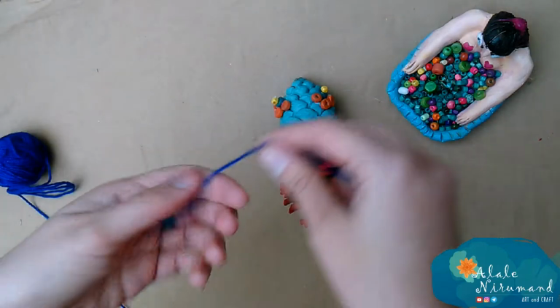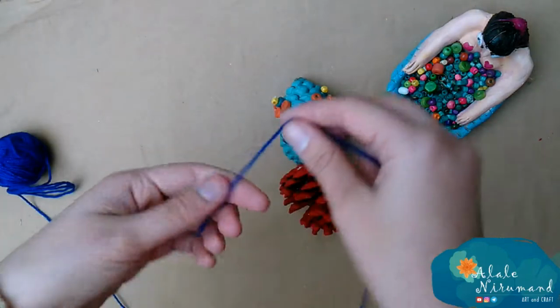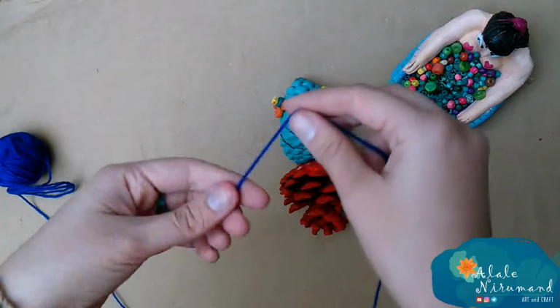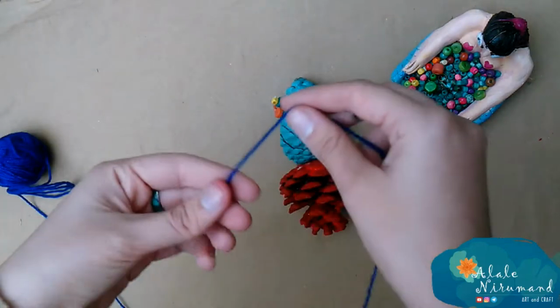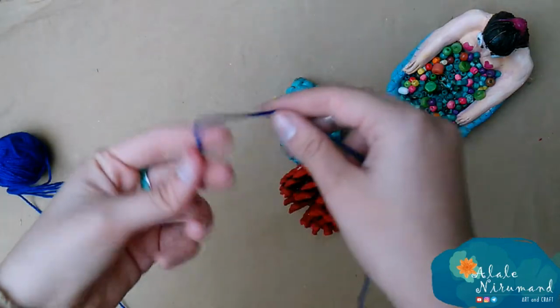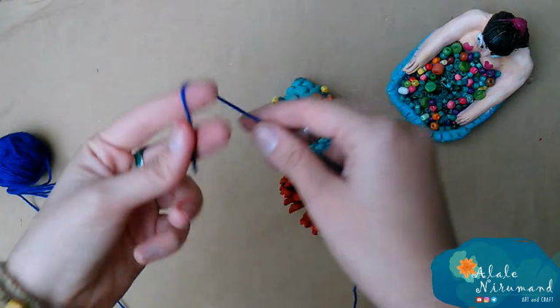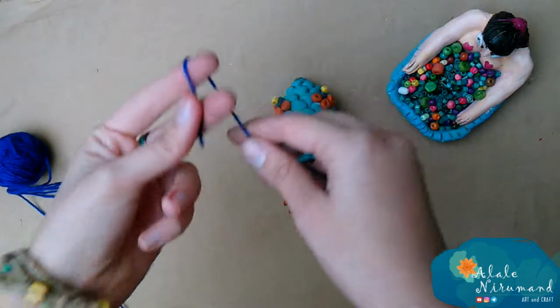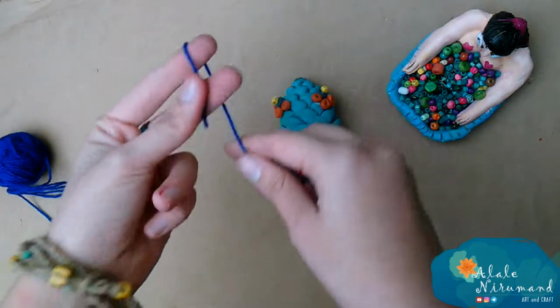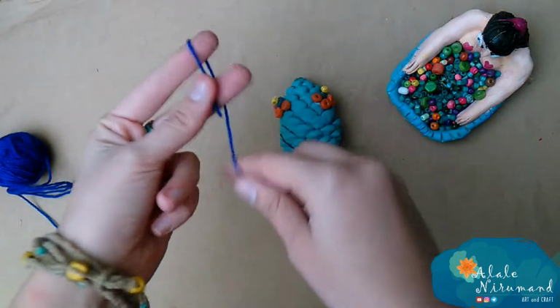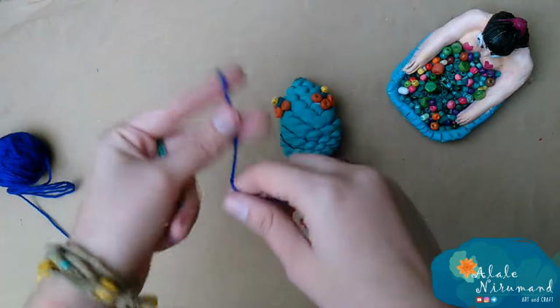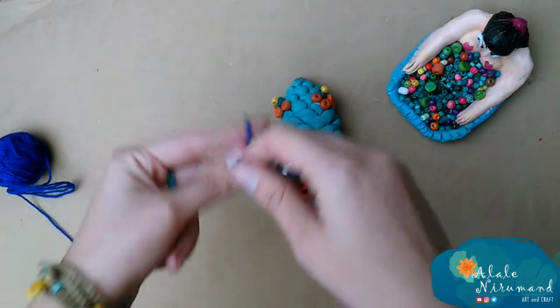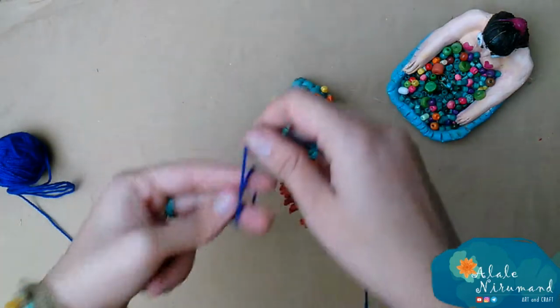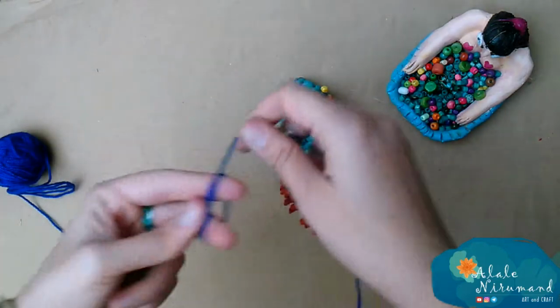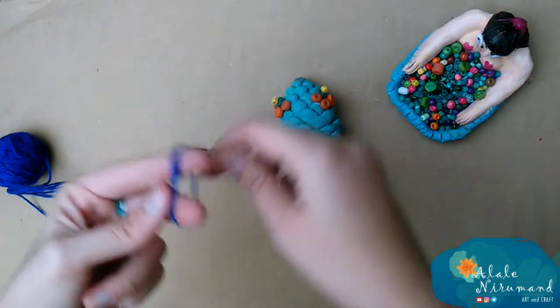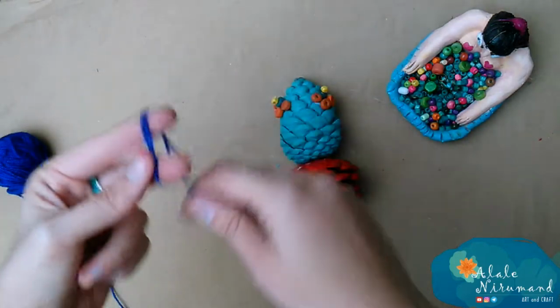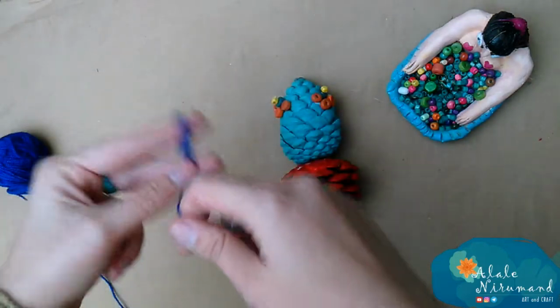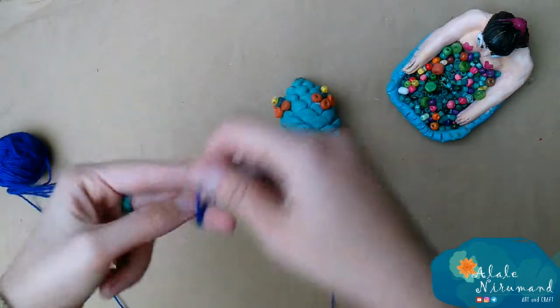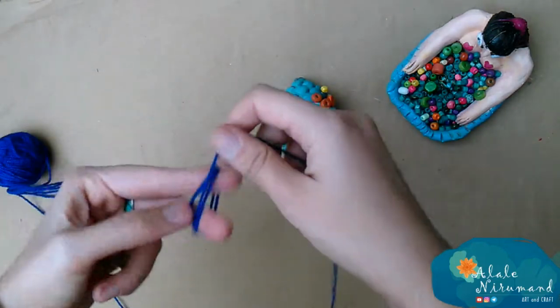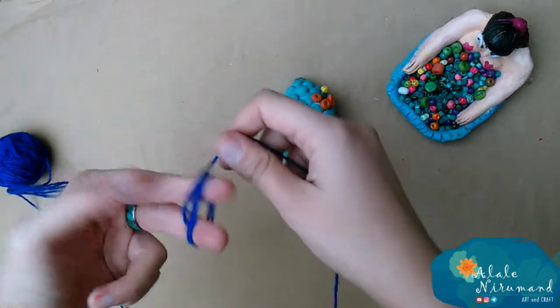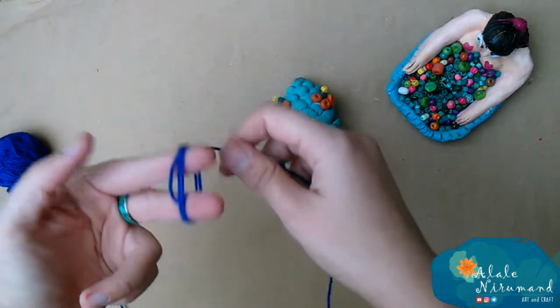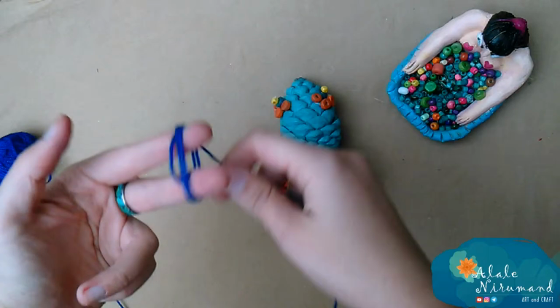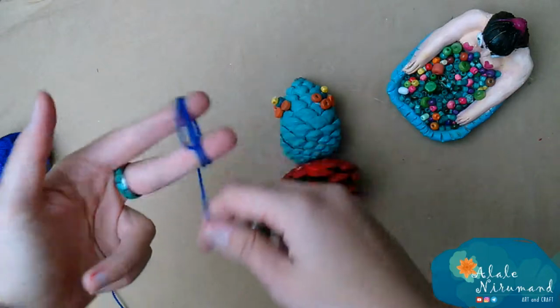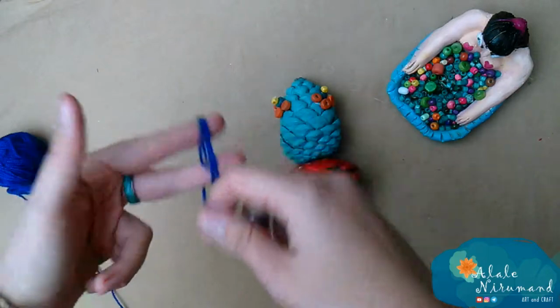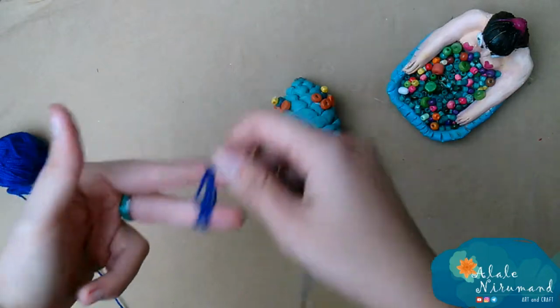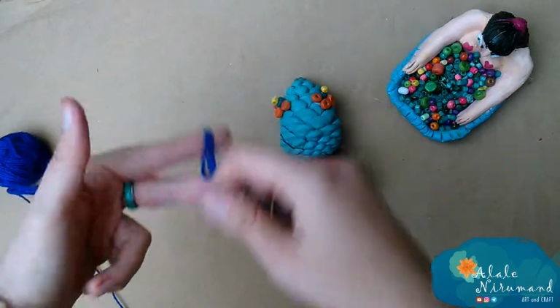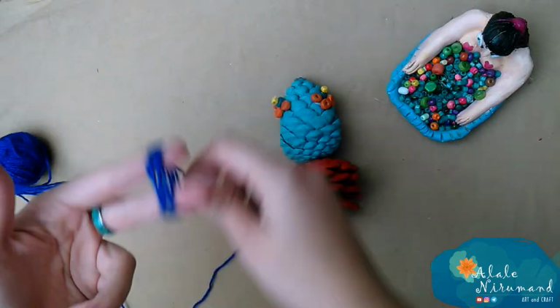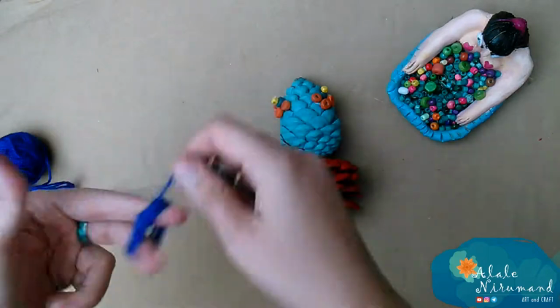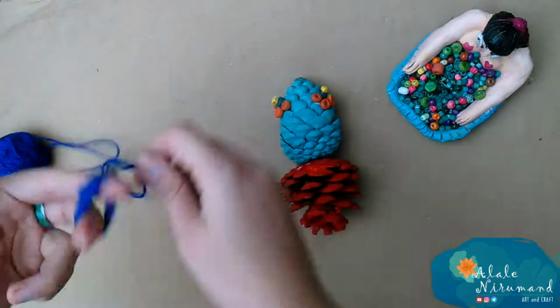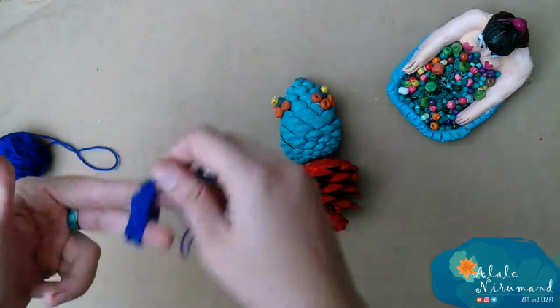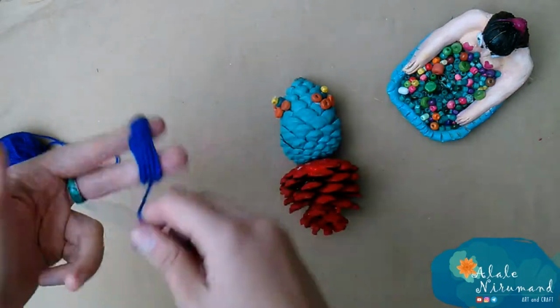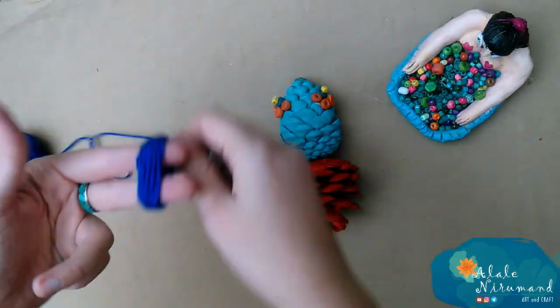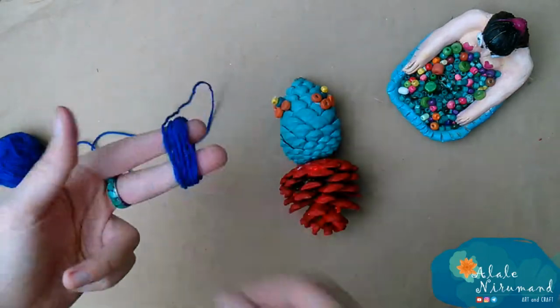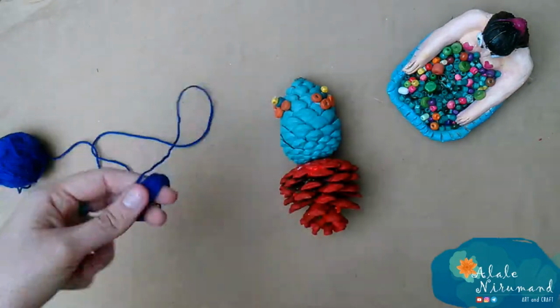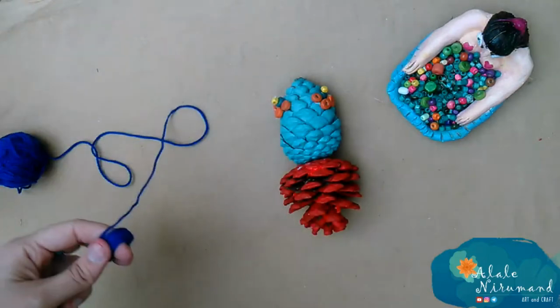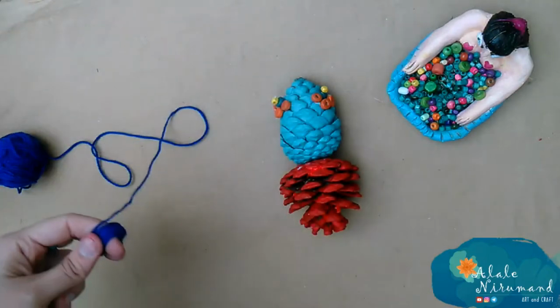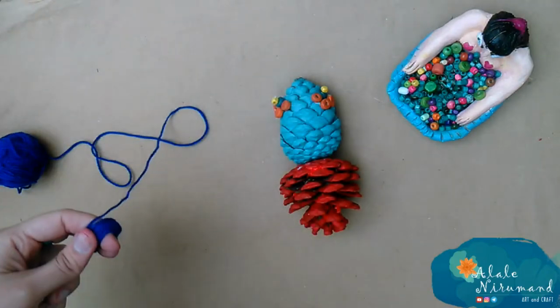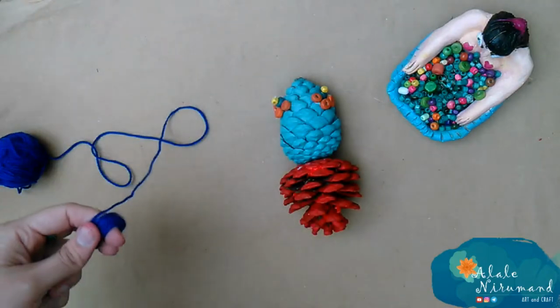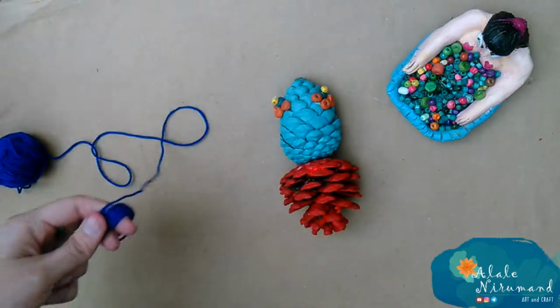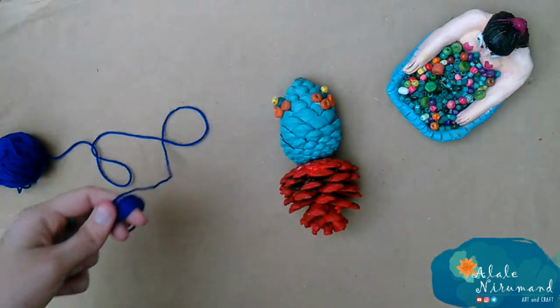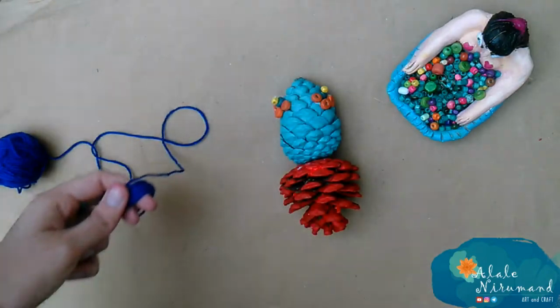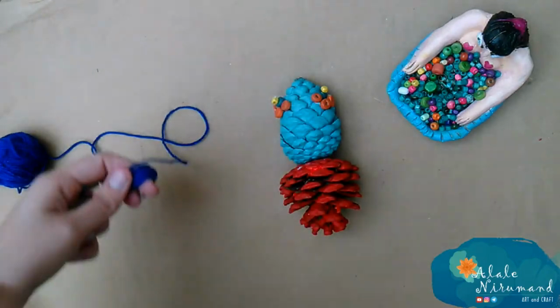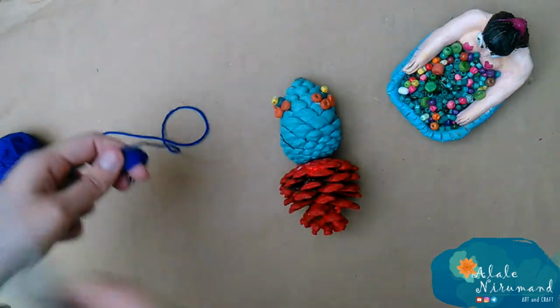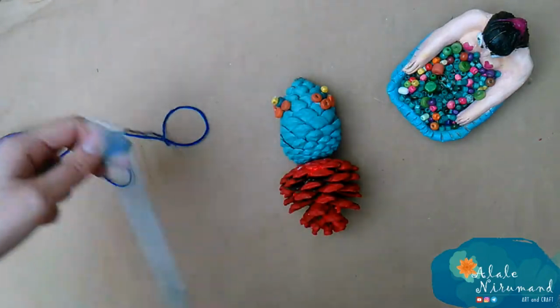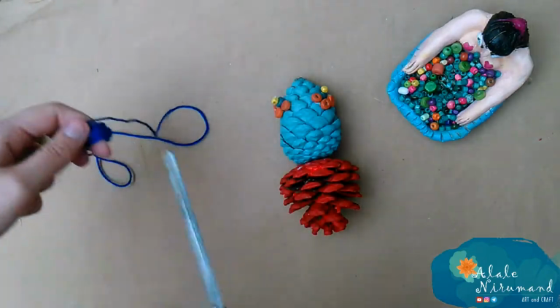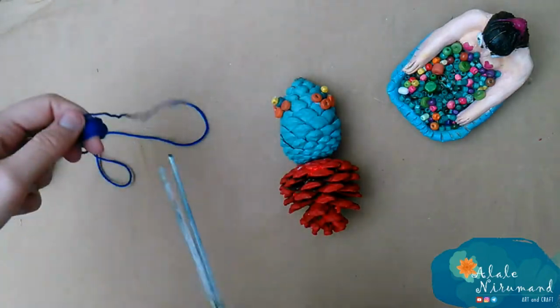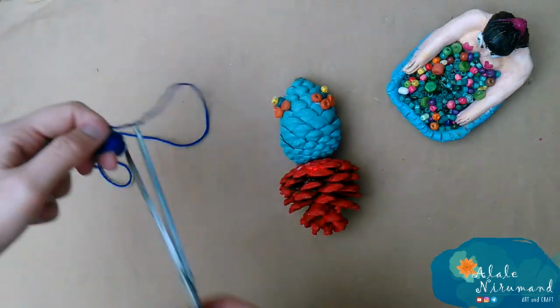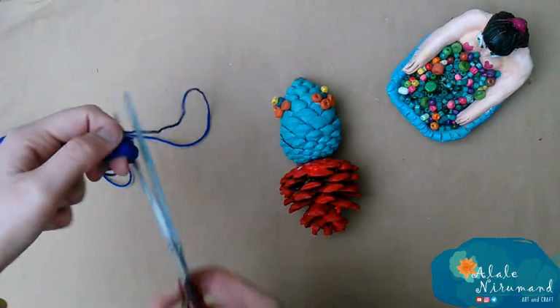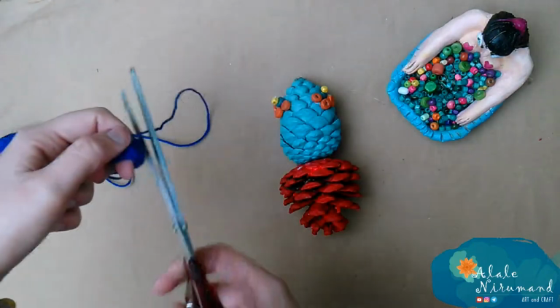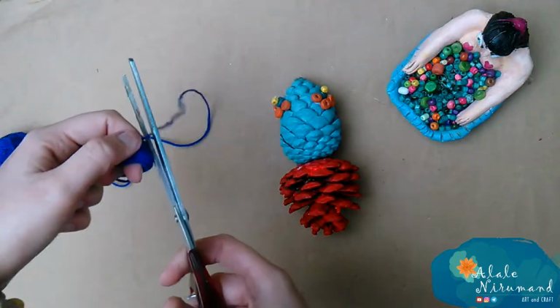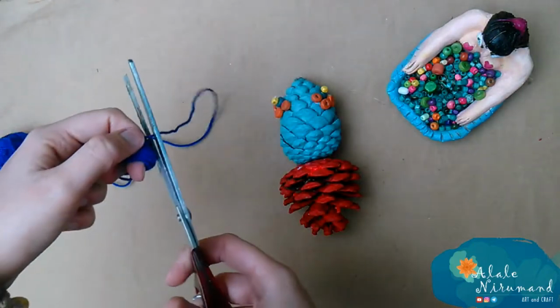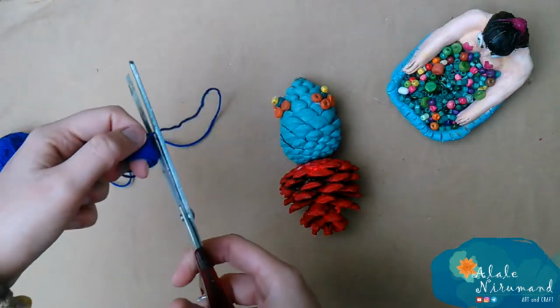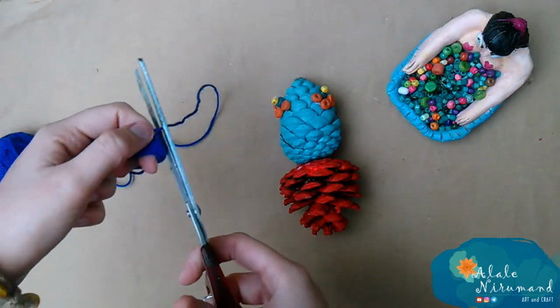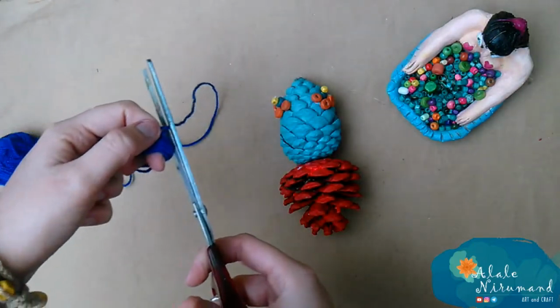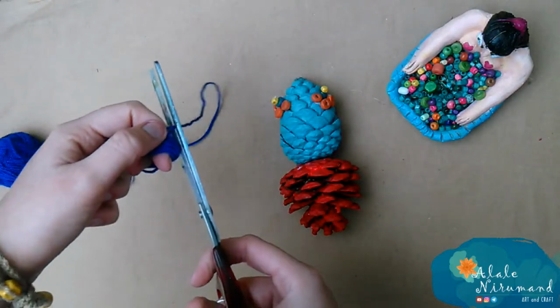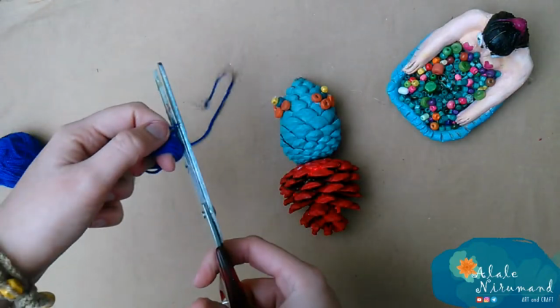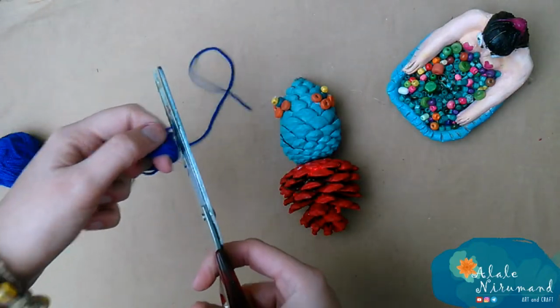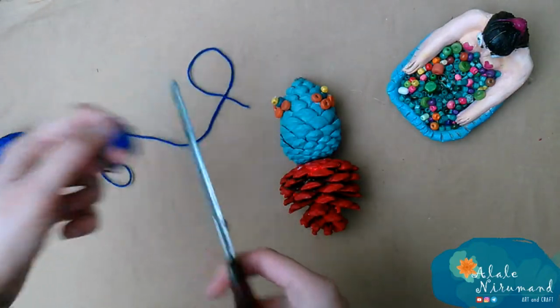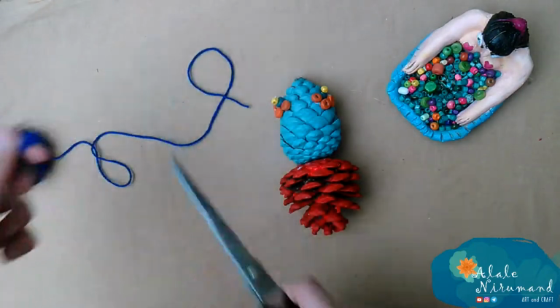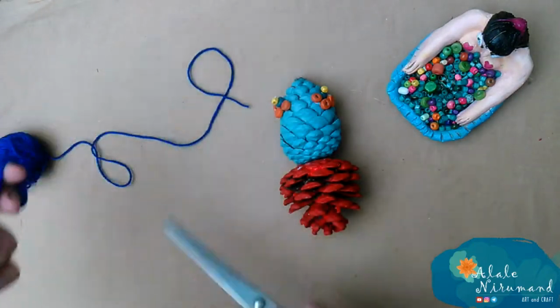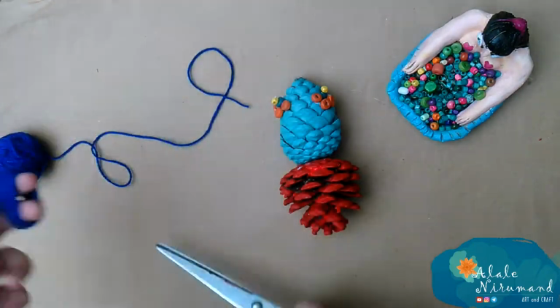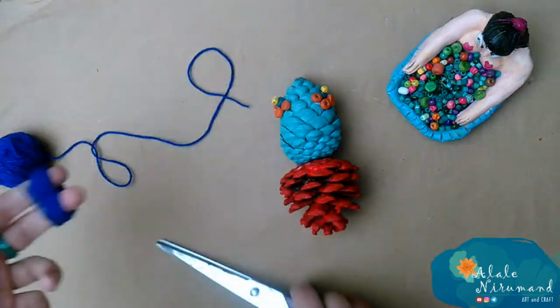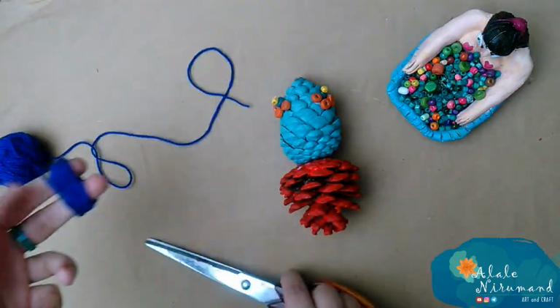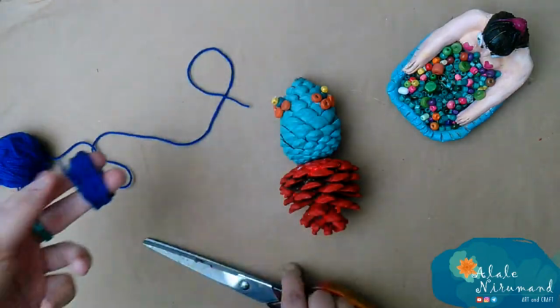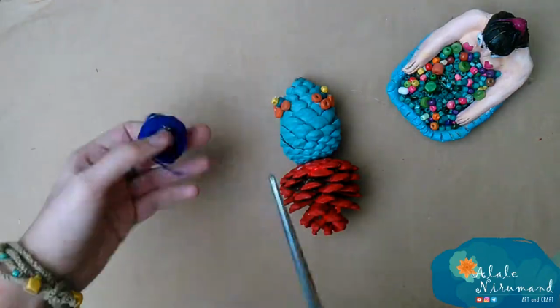After that, with glue and yarn I will add some extra dorsal fin to the back of my fish.